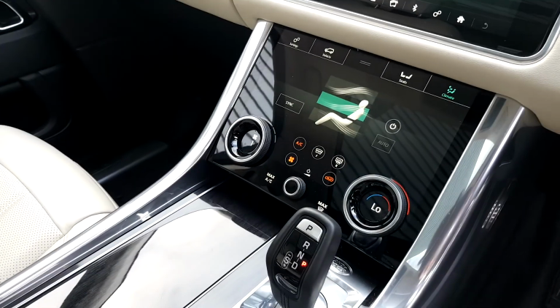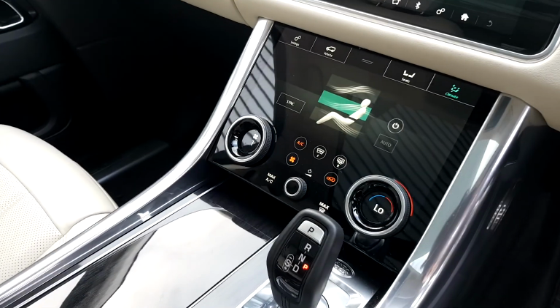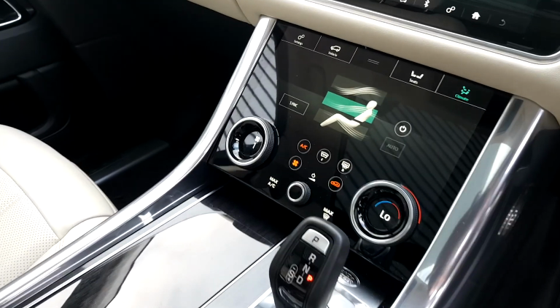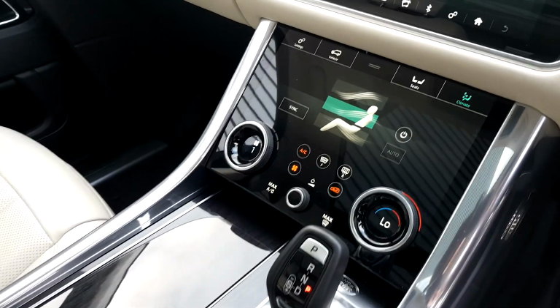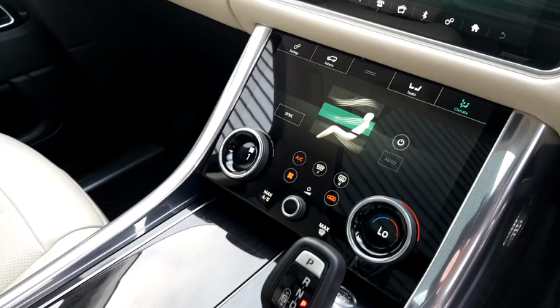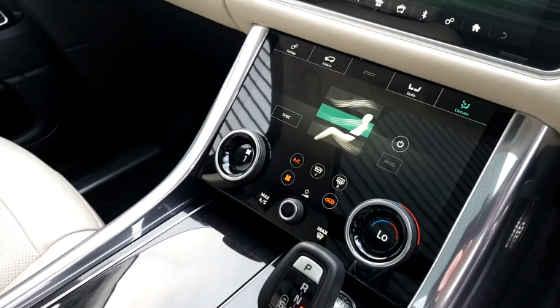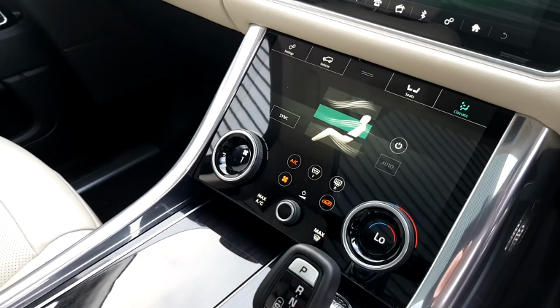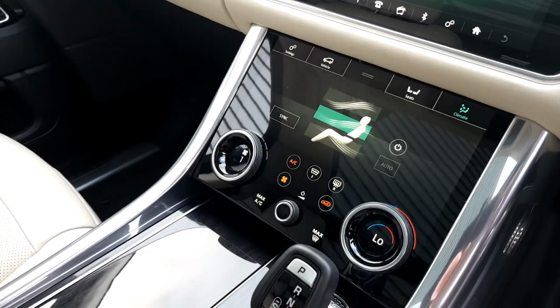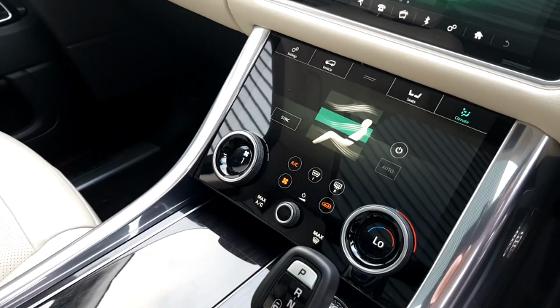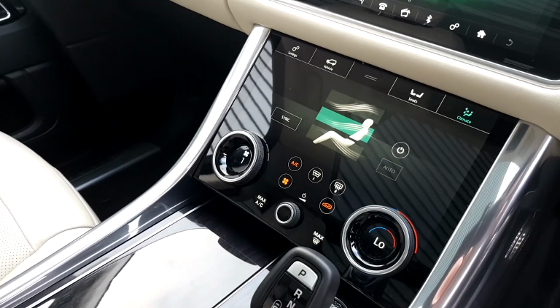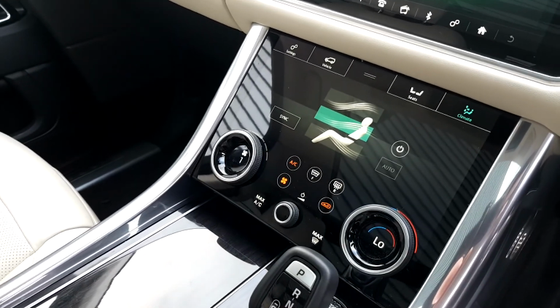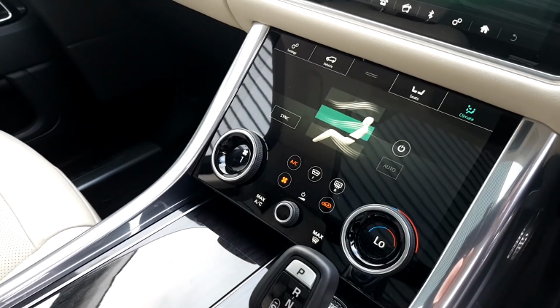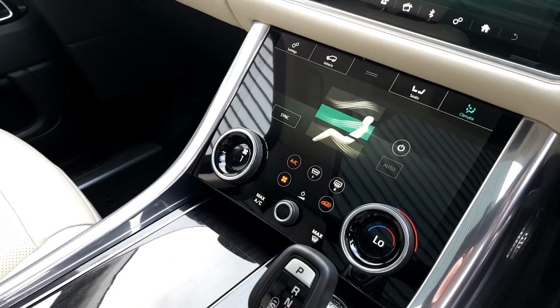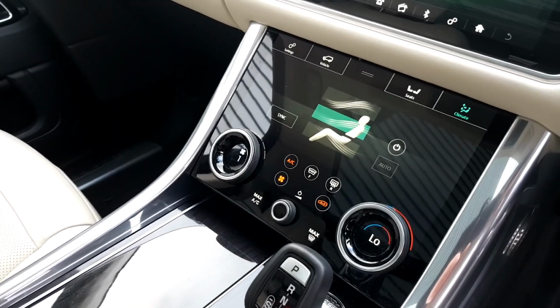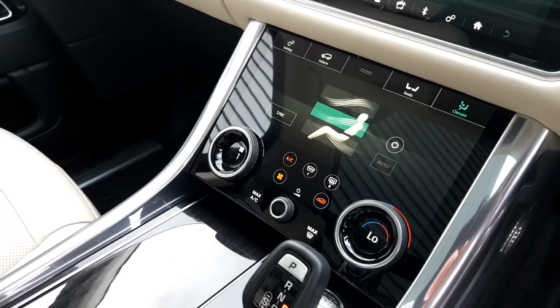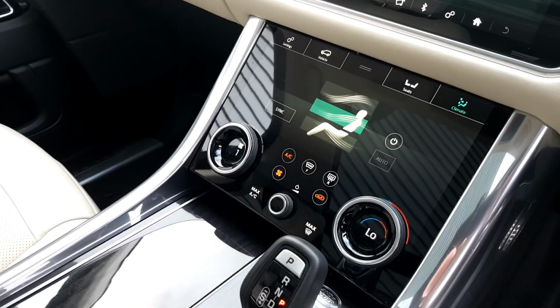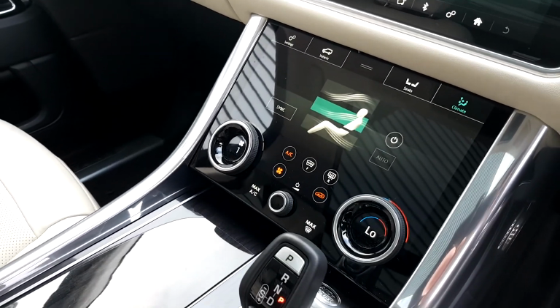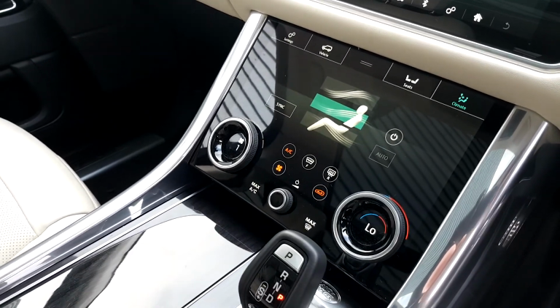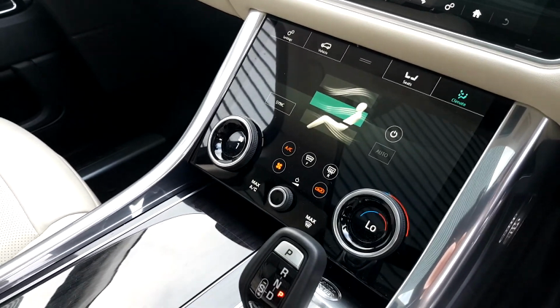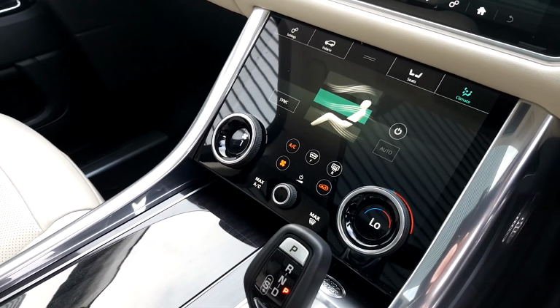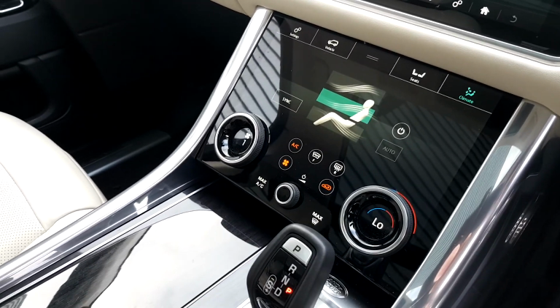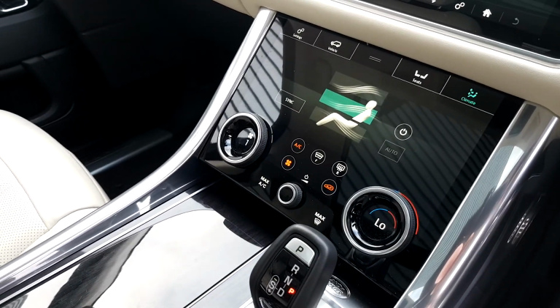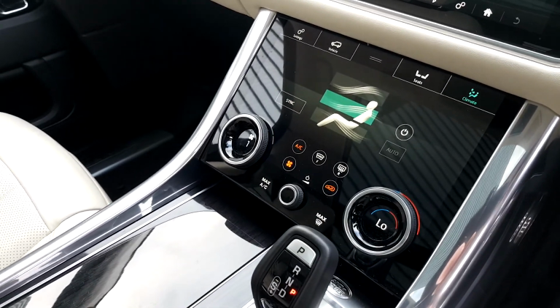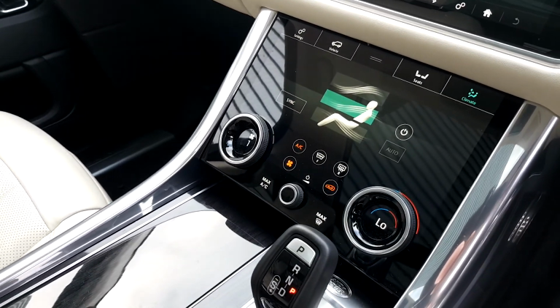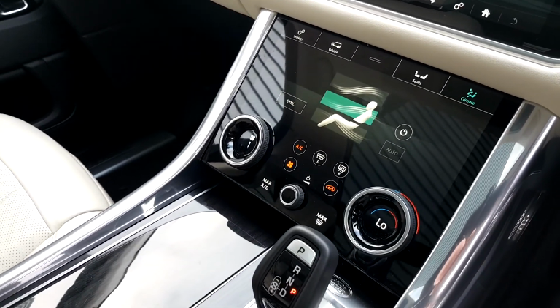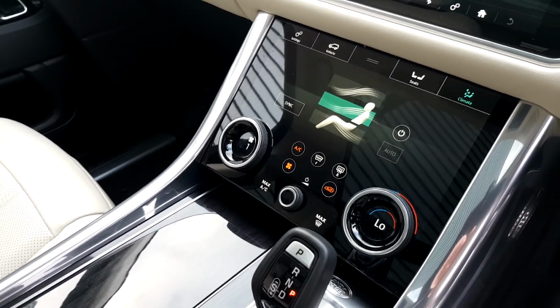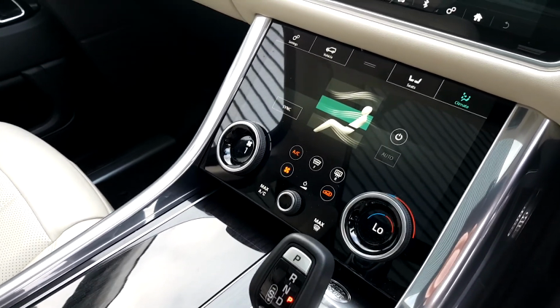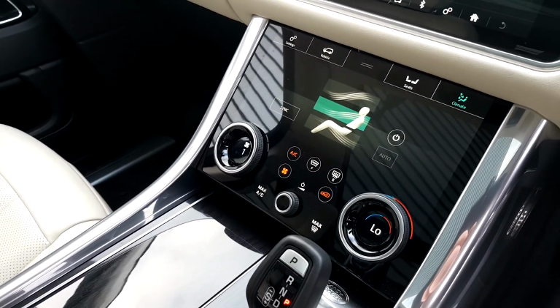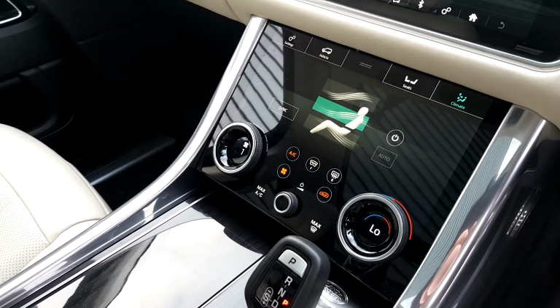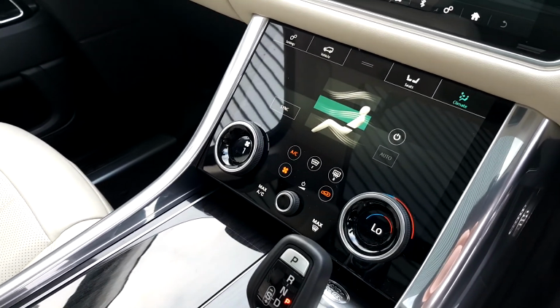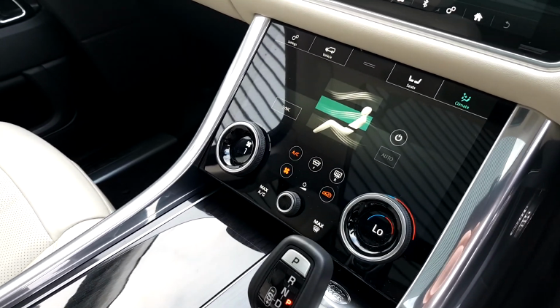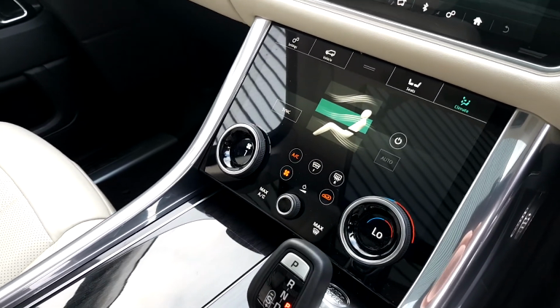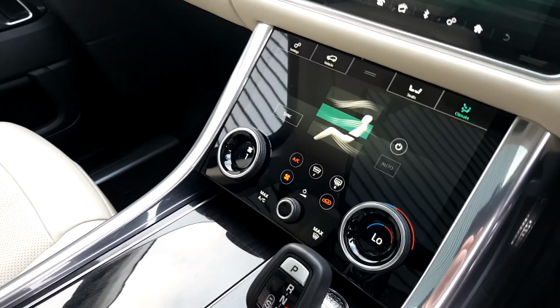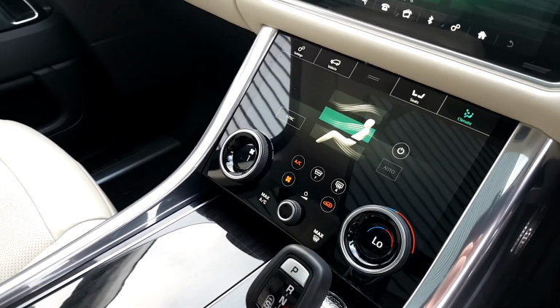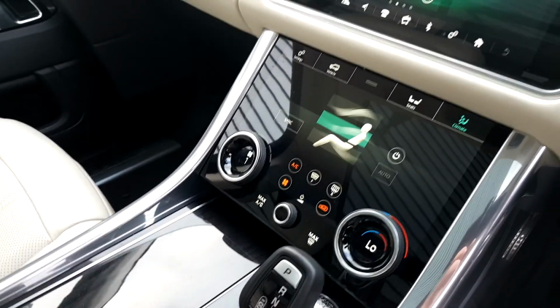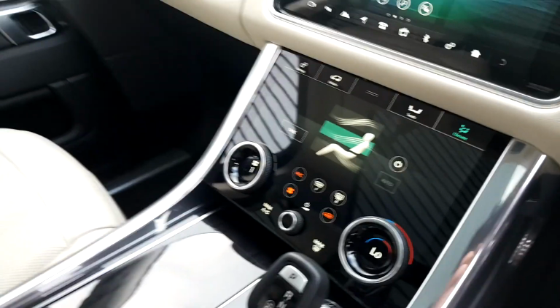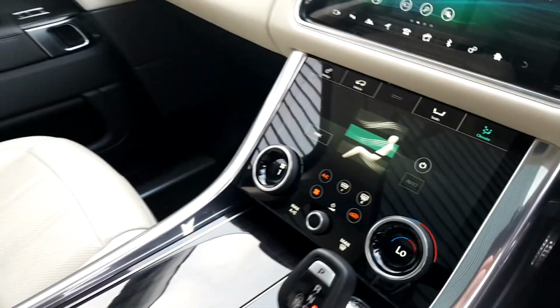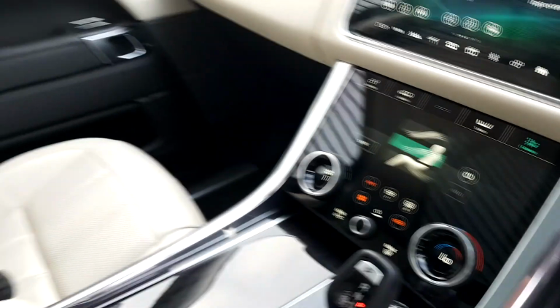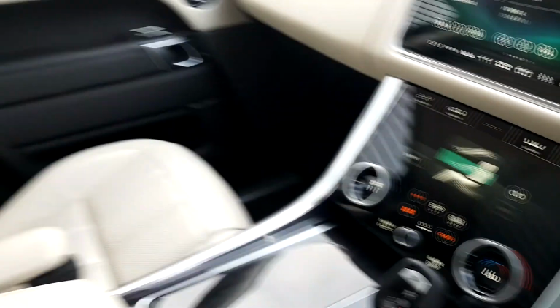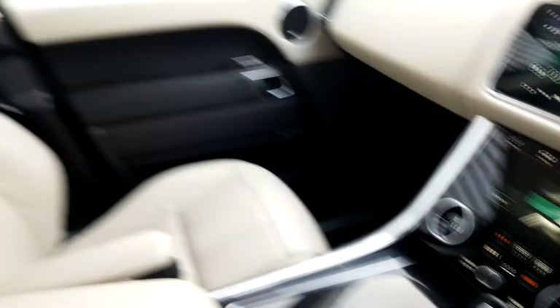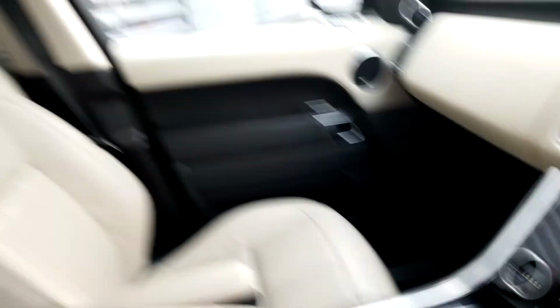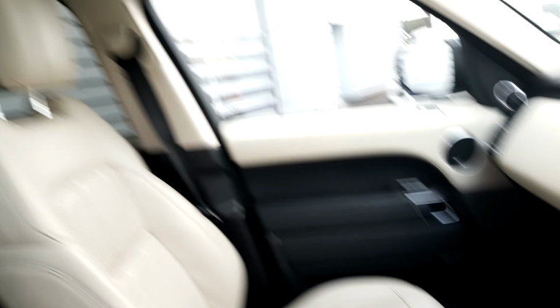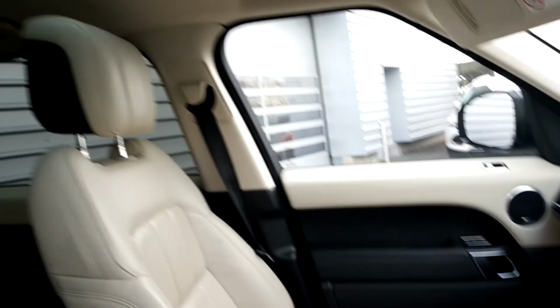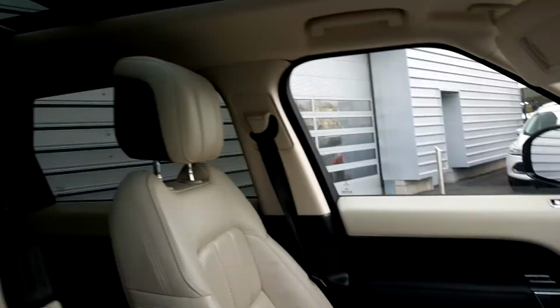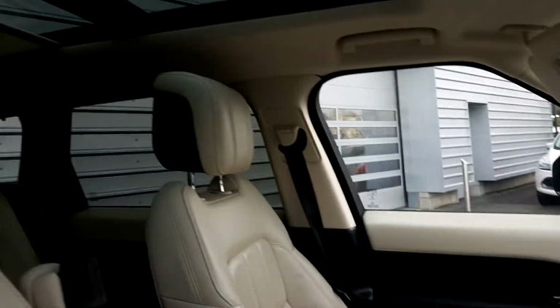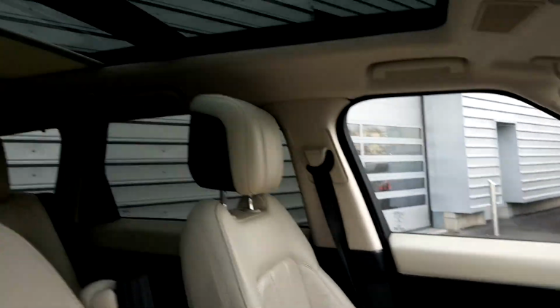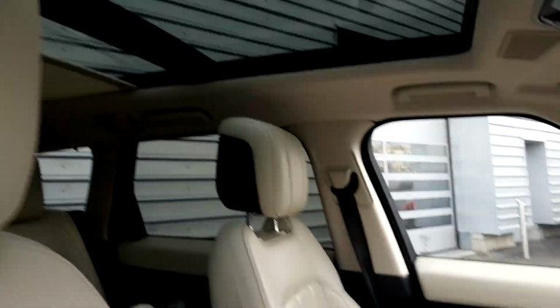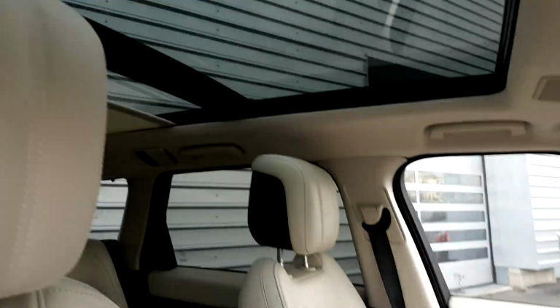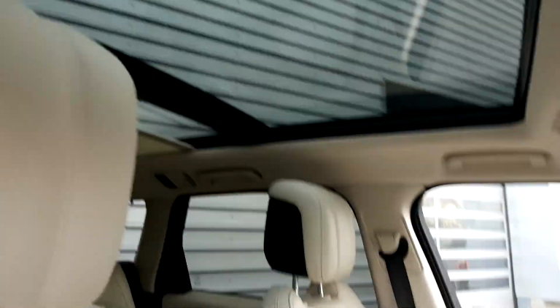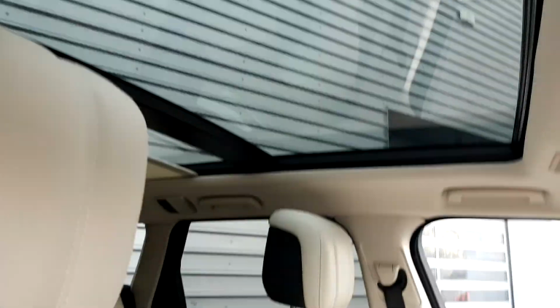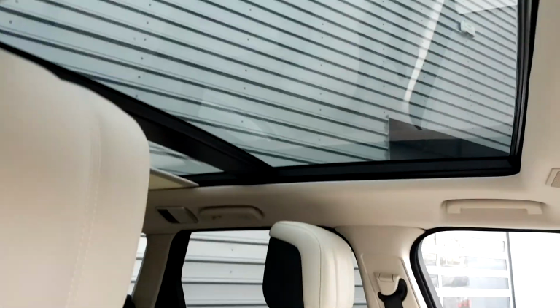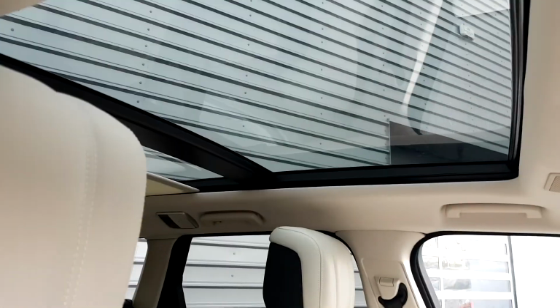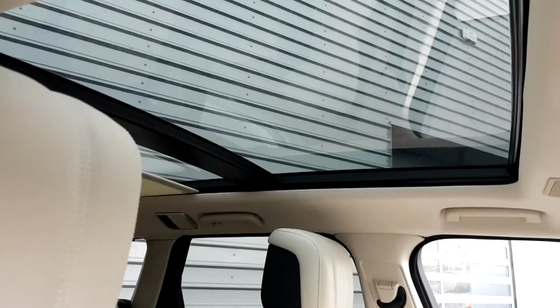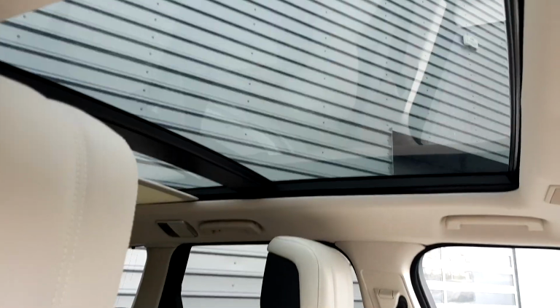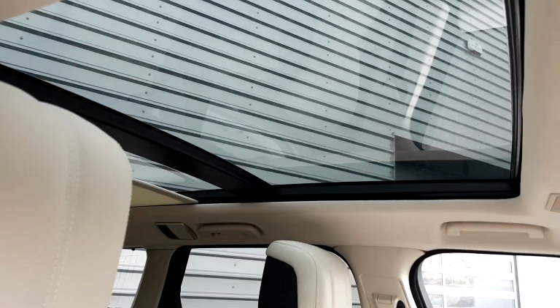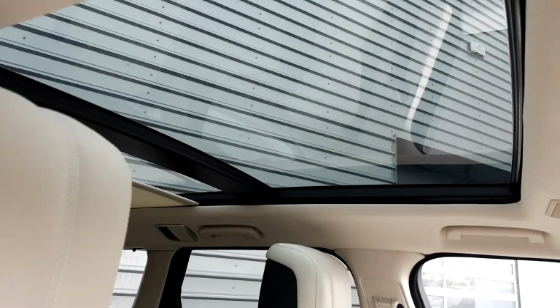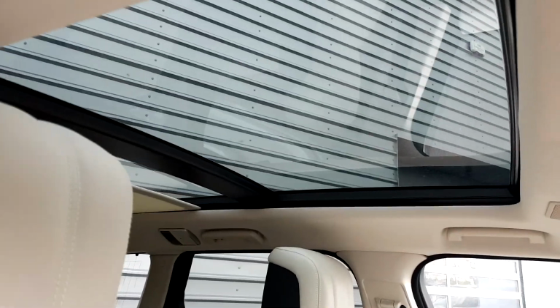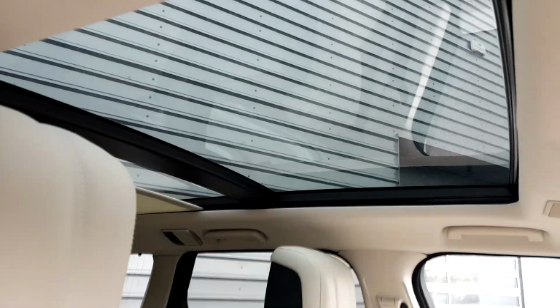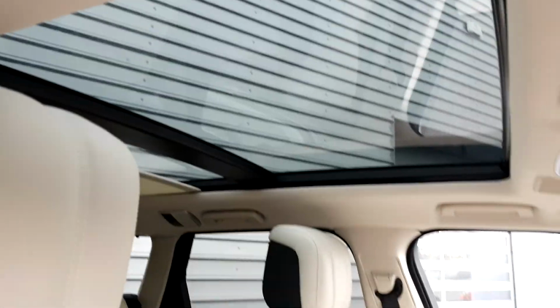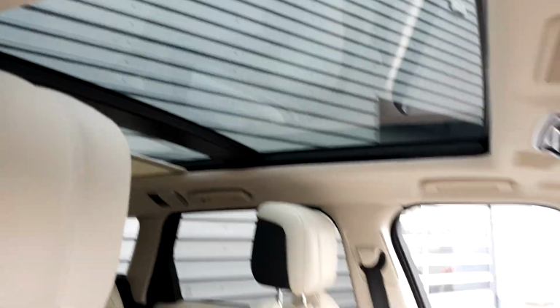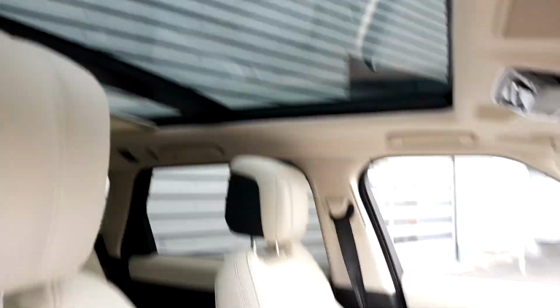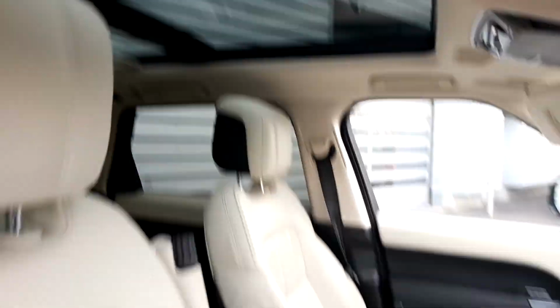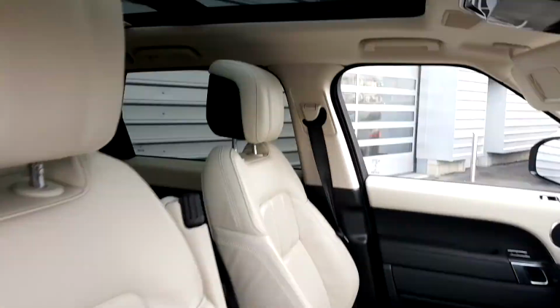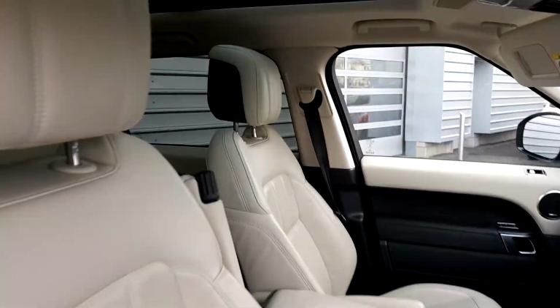It also comes with a high-definition lower screen with heated seats front and rear, and it has a sliding panoramic sunroof.